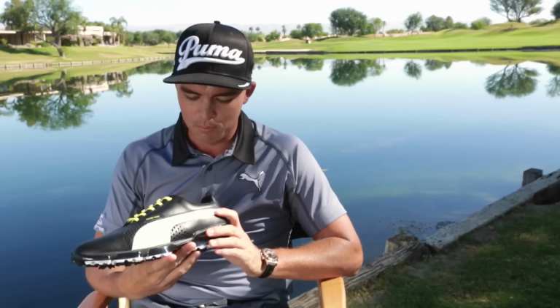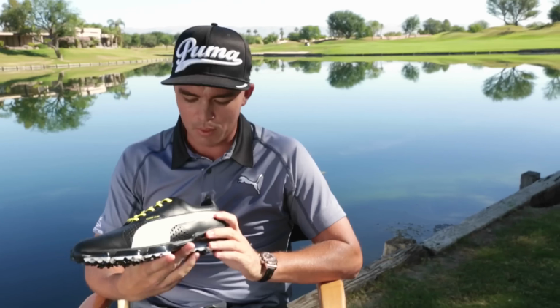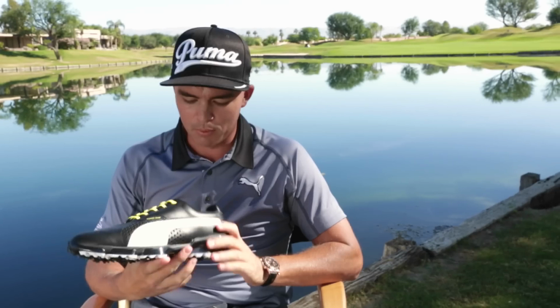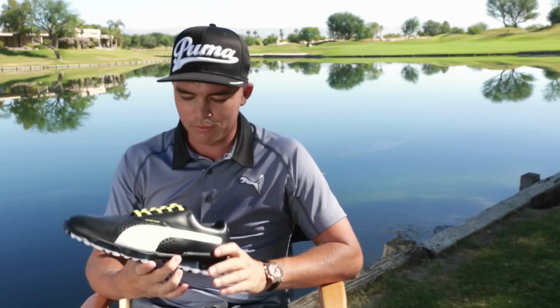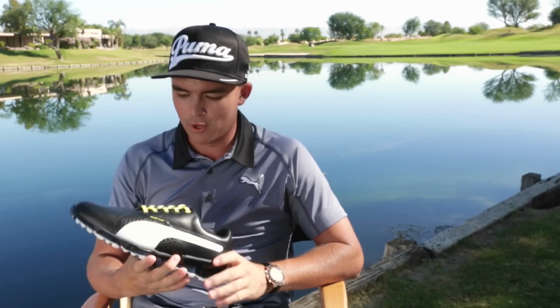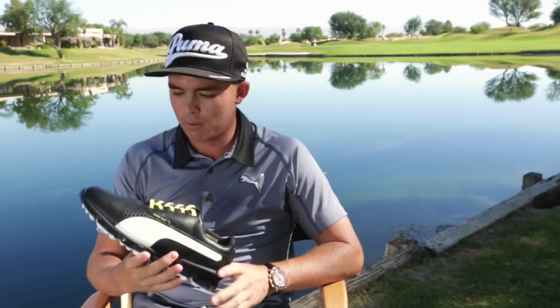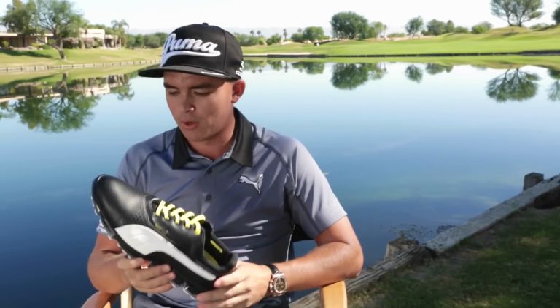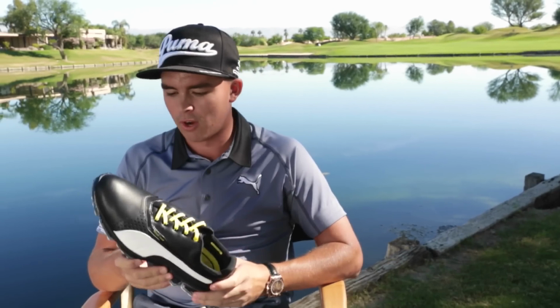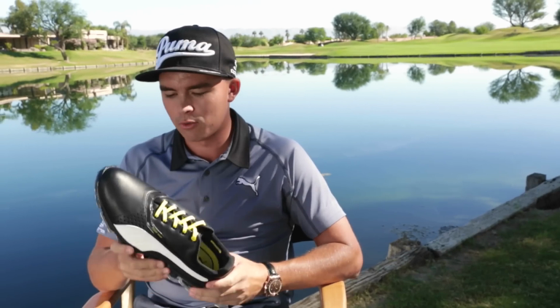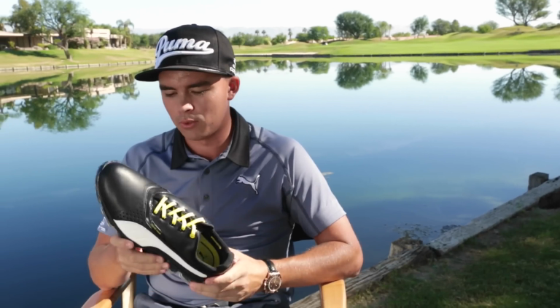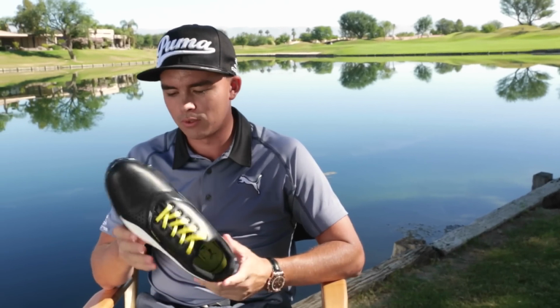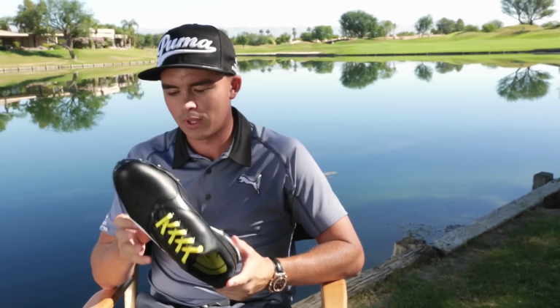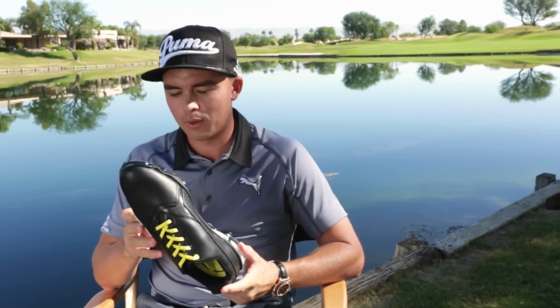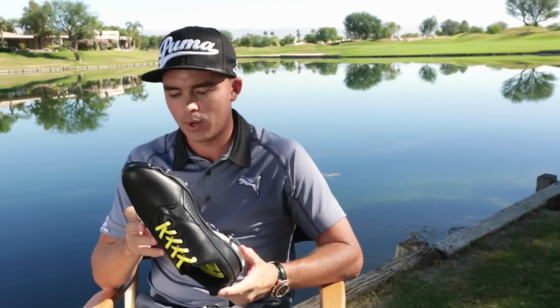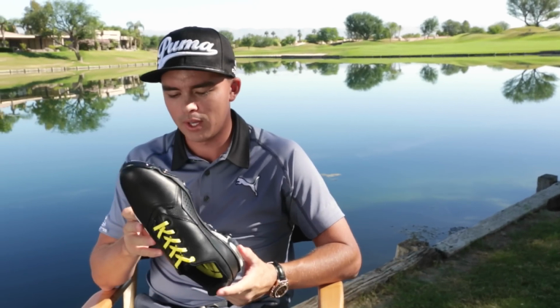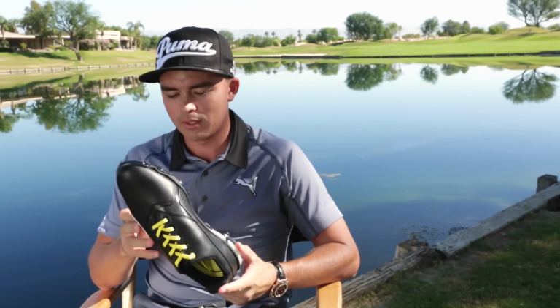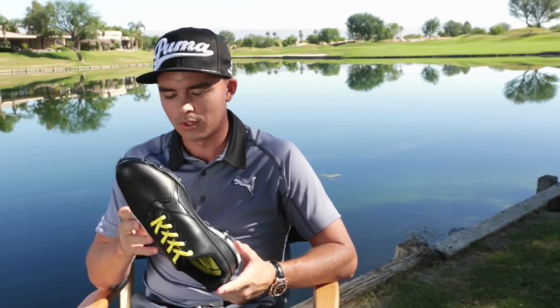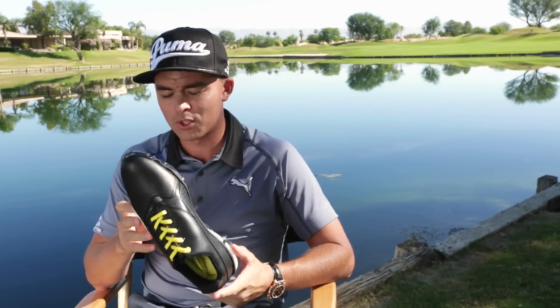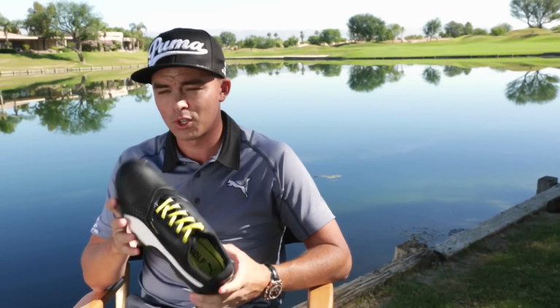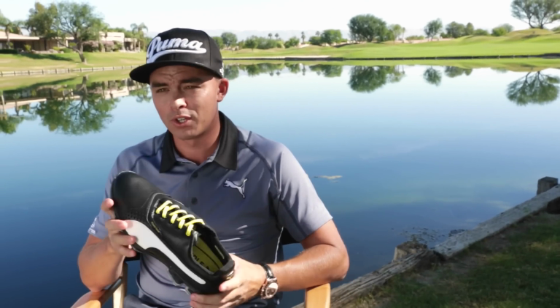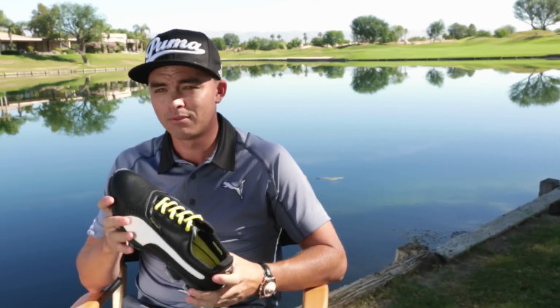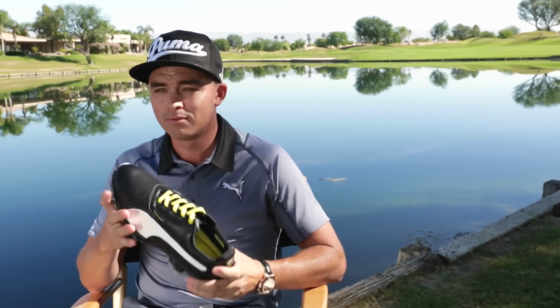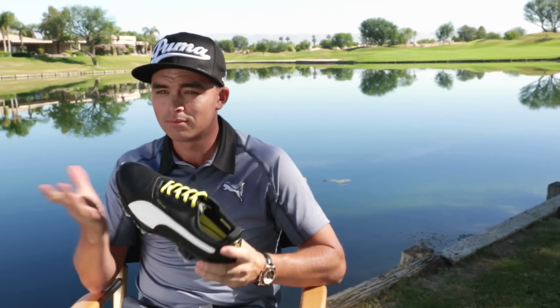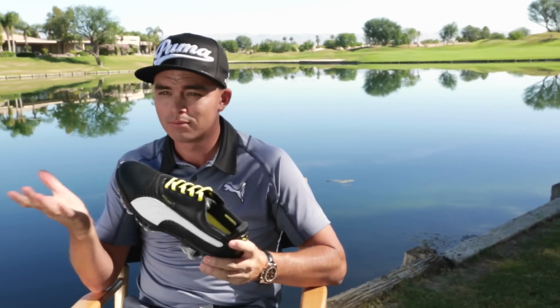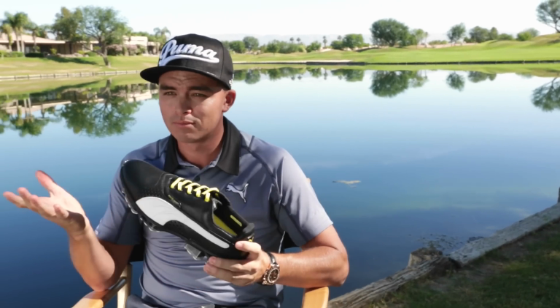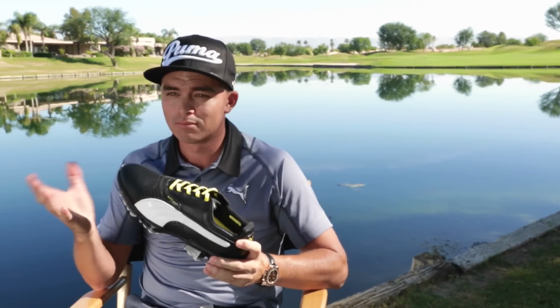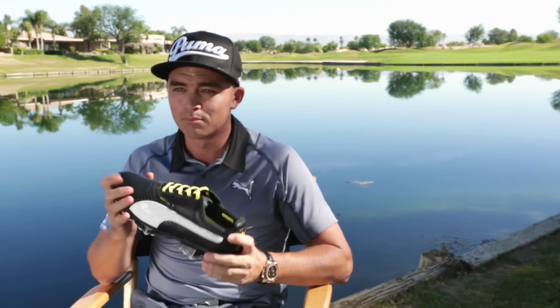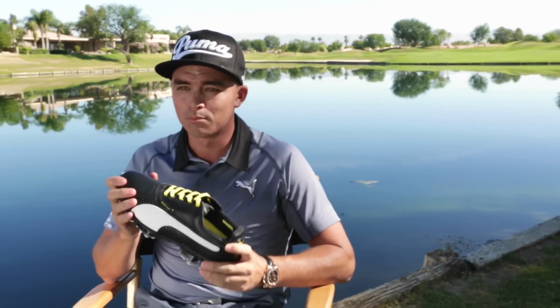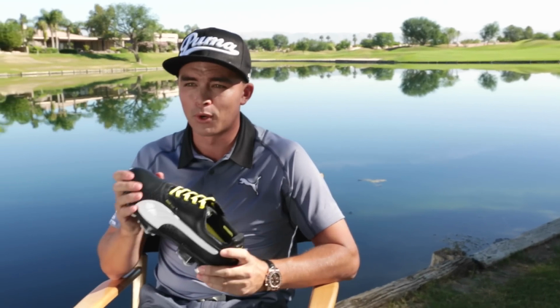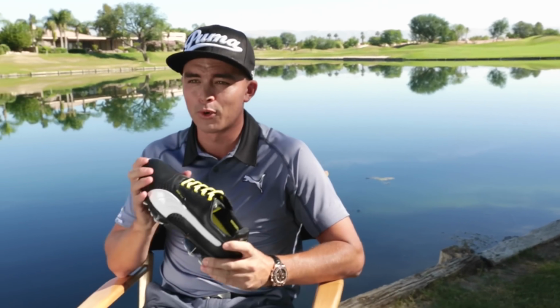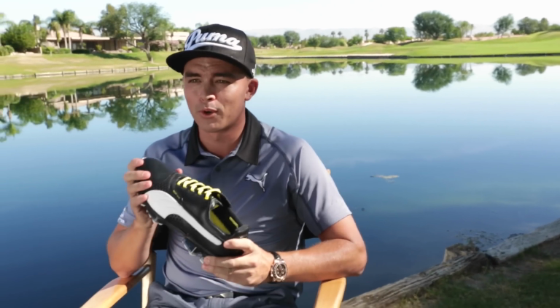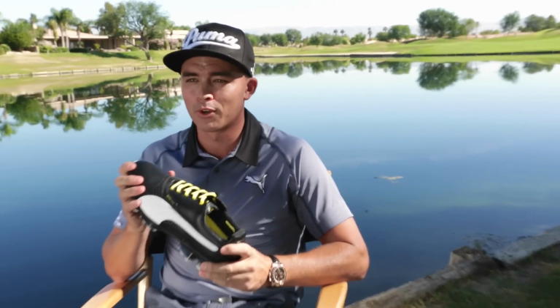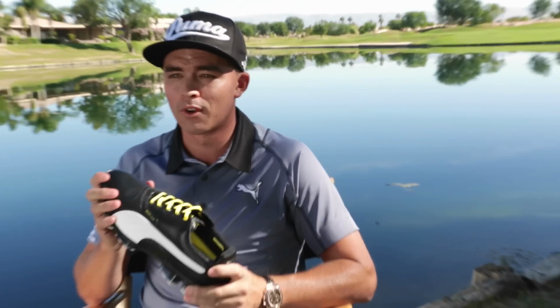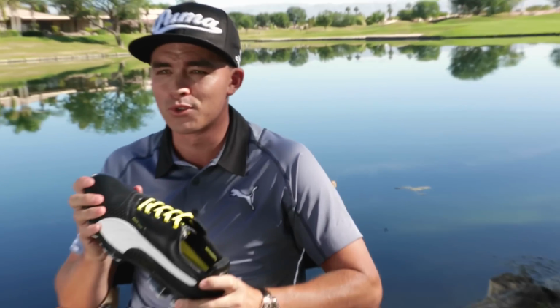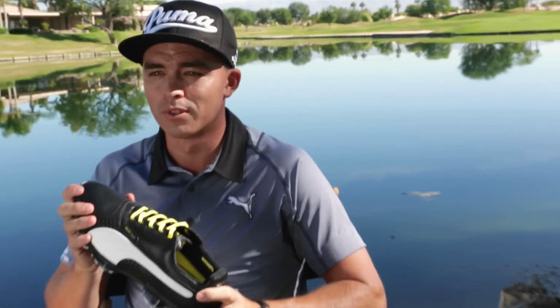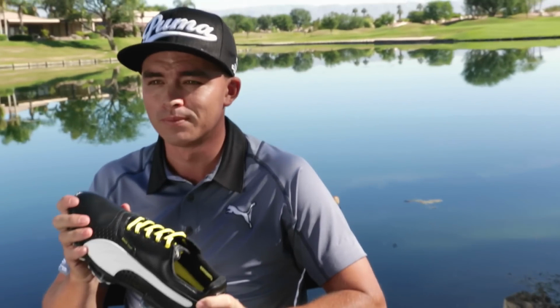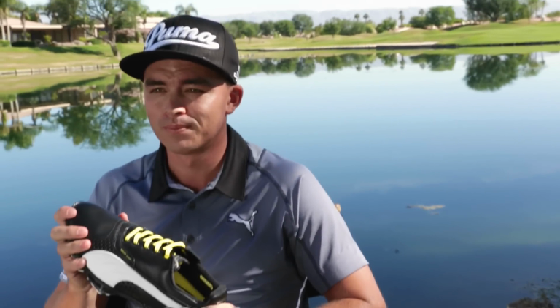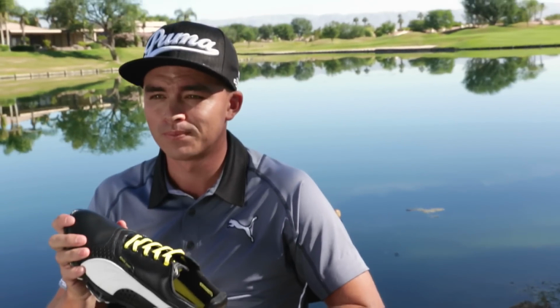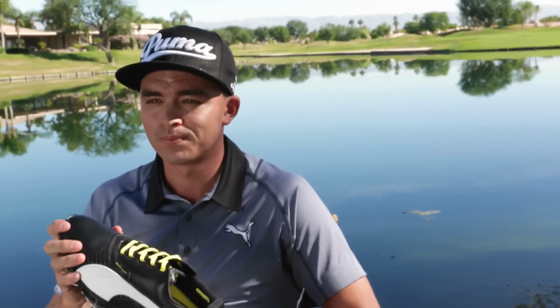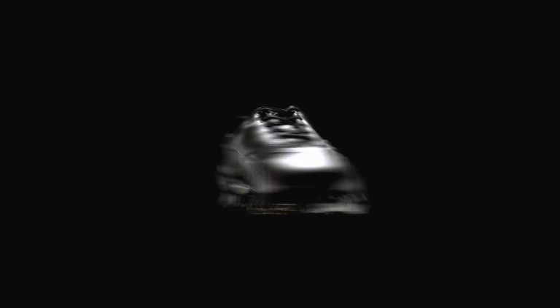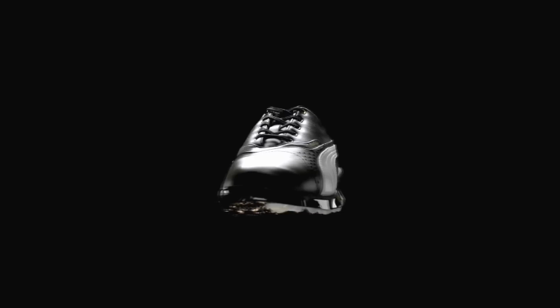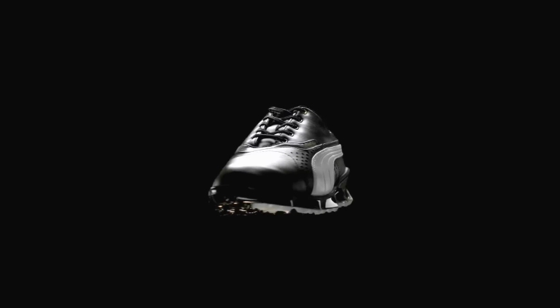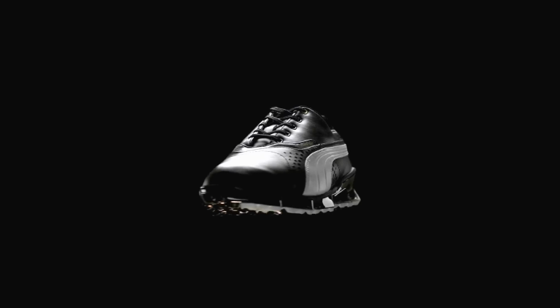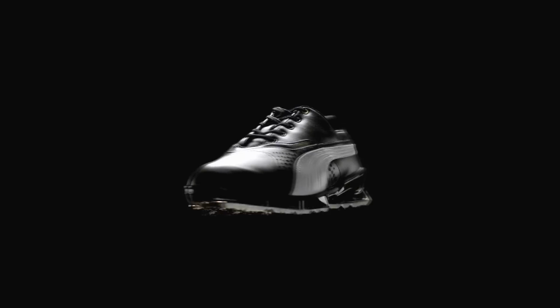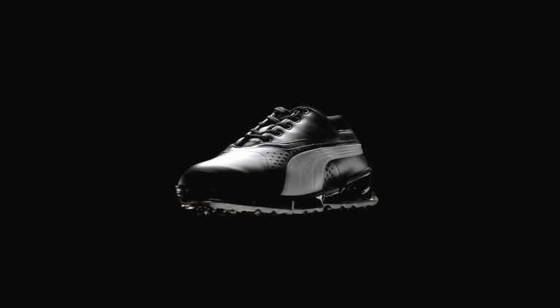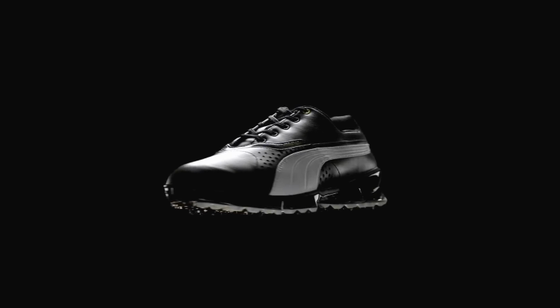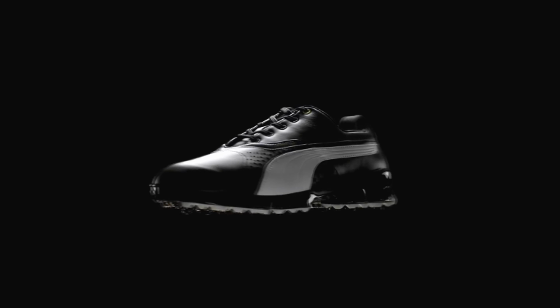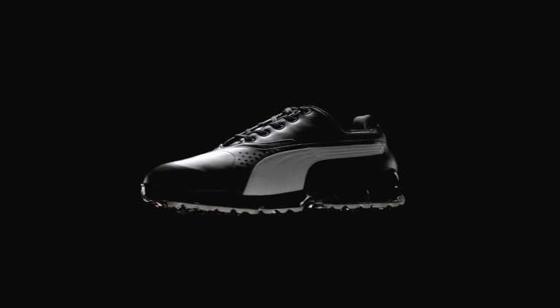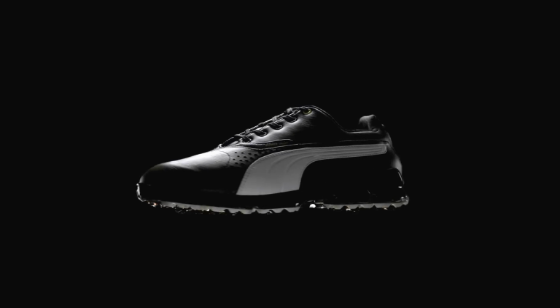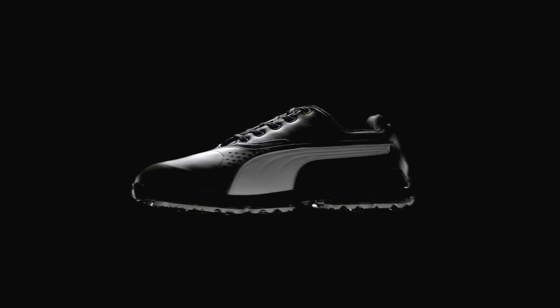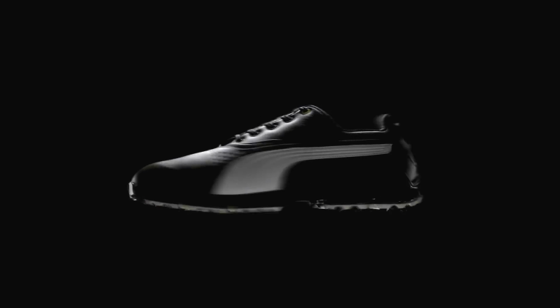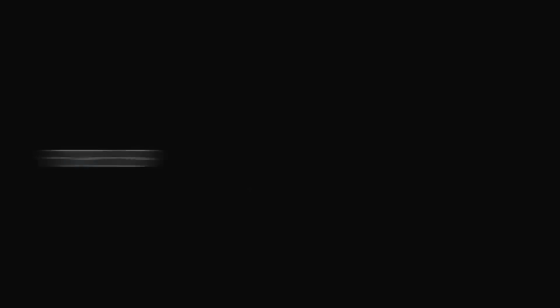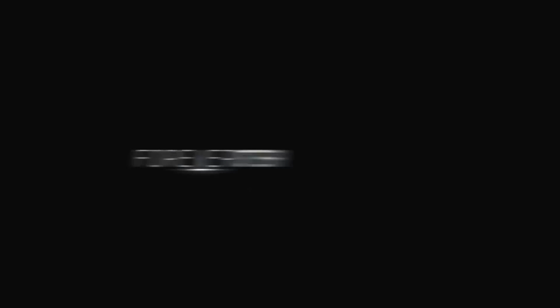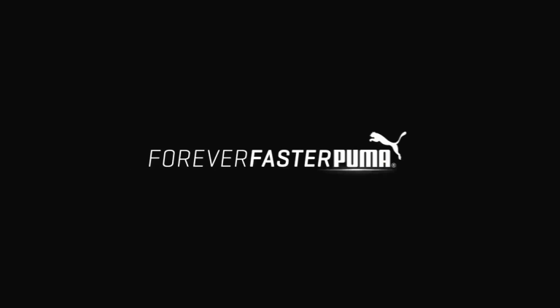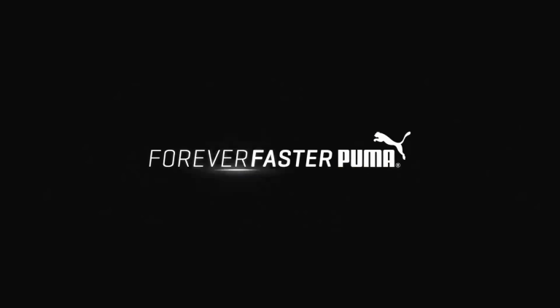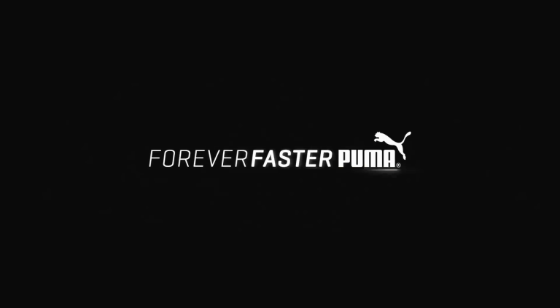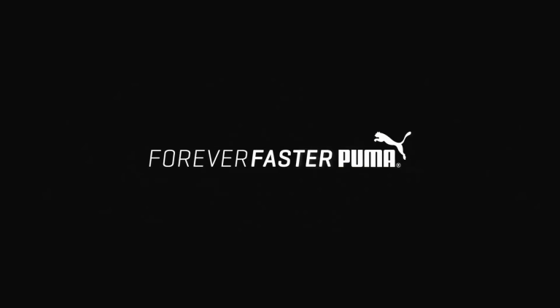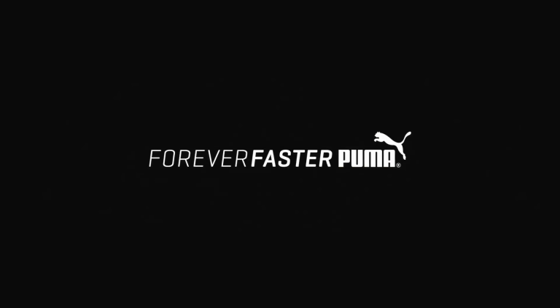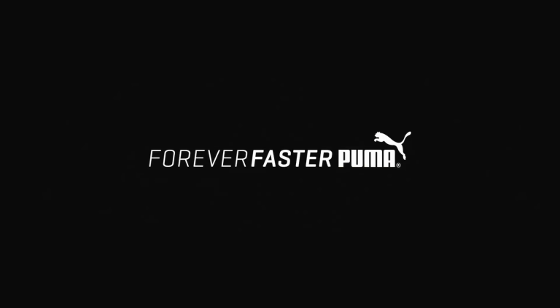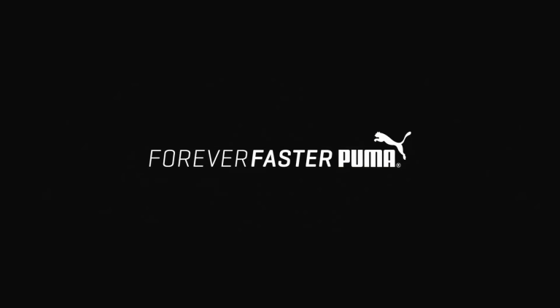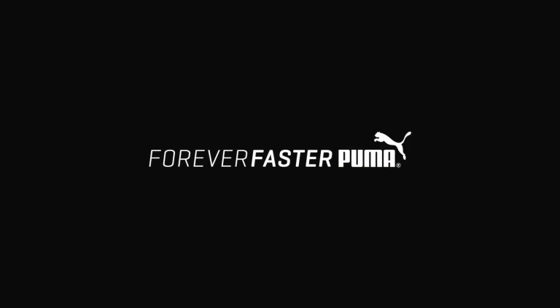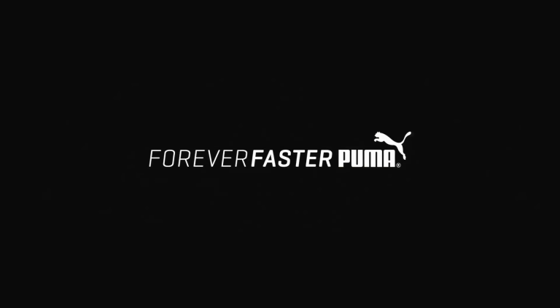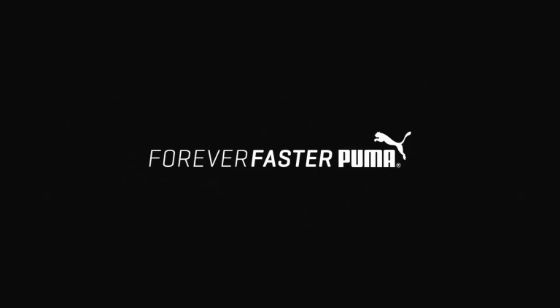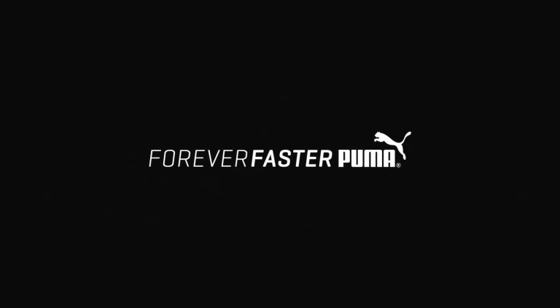Memory foam, comfortable, lightweight, looks good. That's all you want in a golf shoe. Titan Tour — designed to be the coolest shoe in golf.